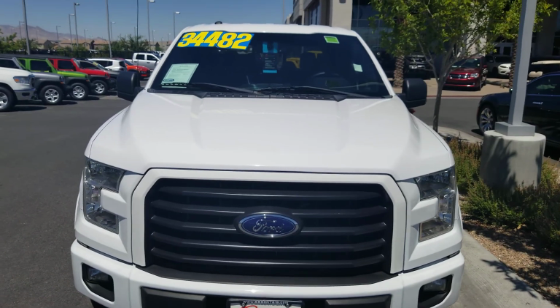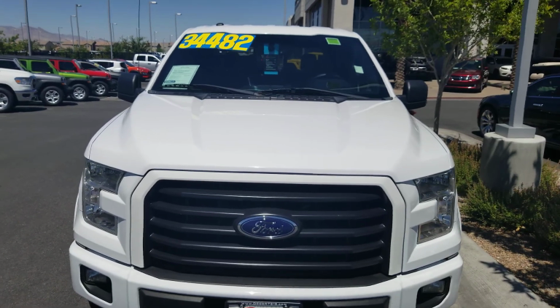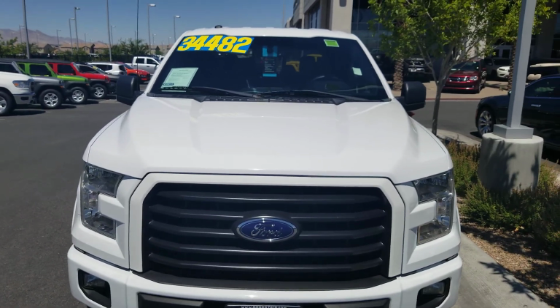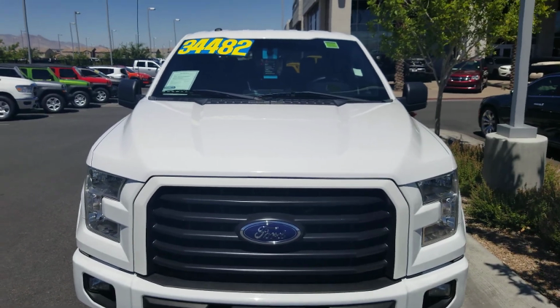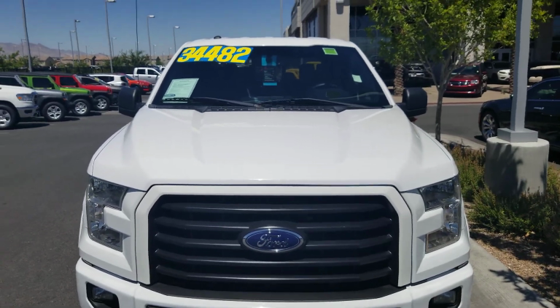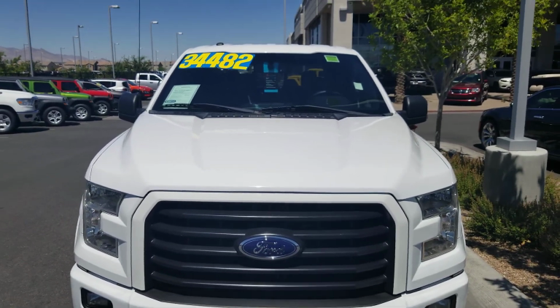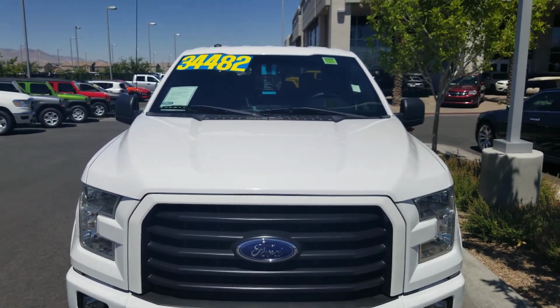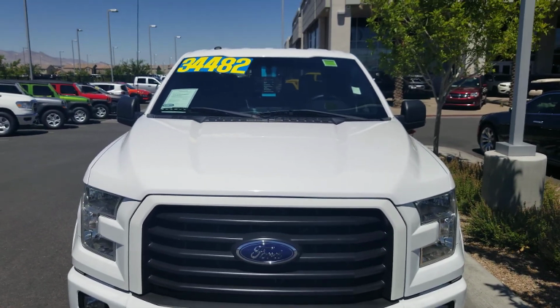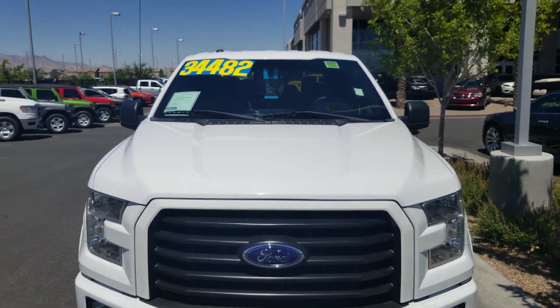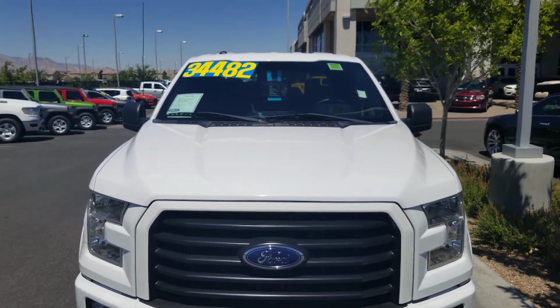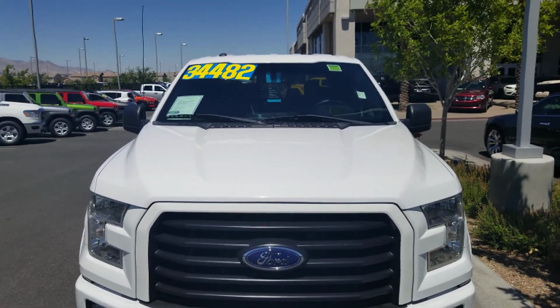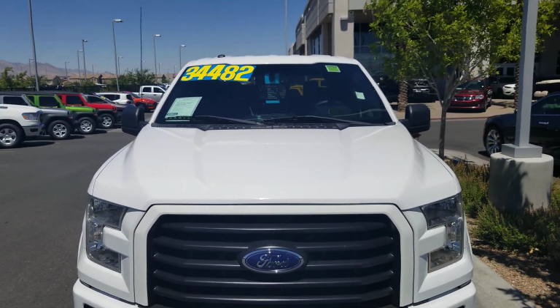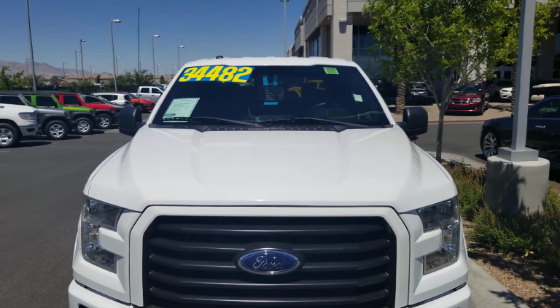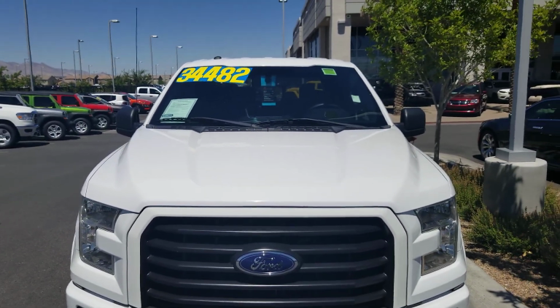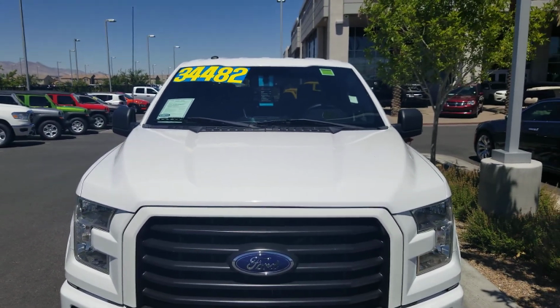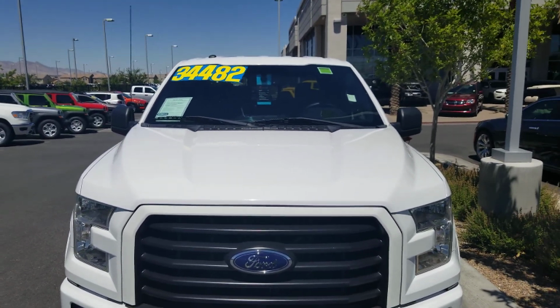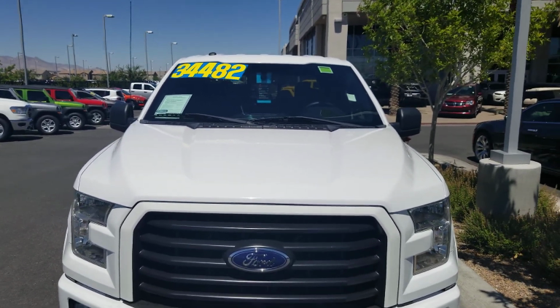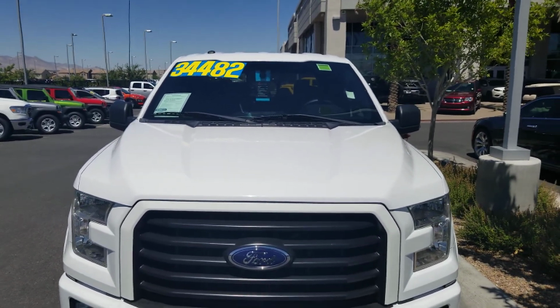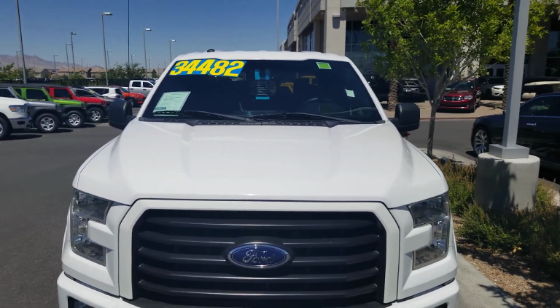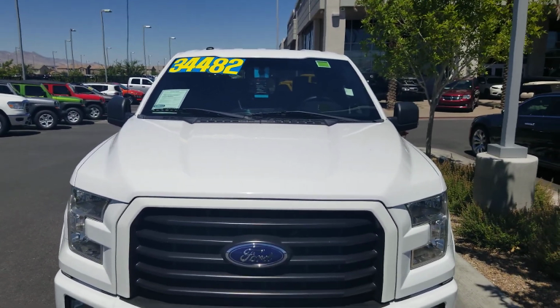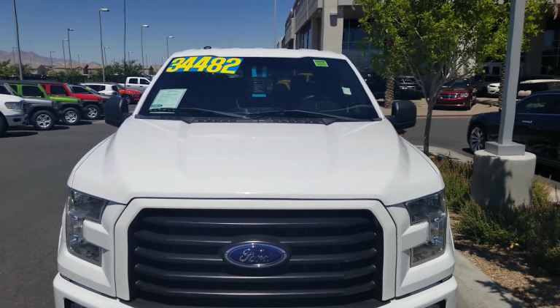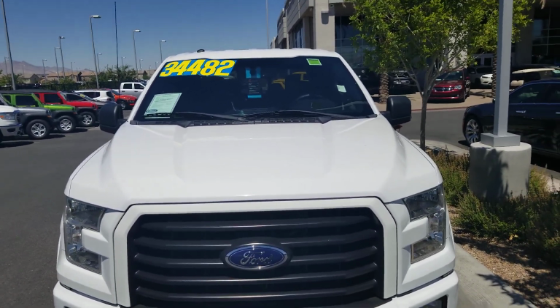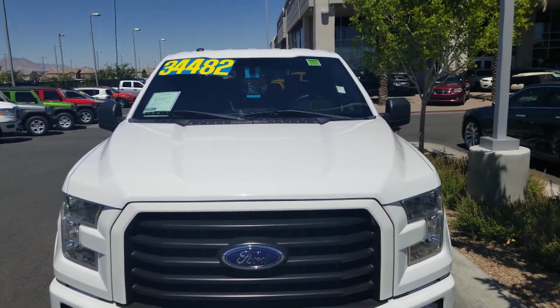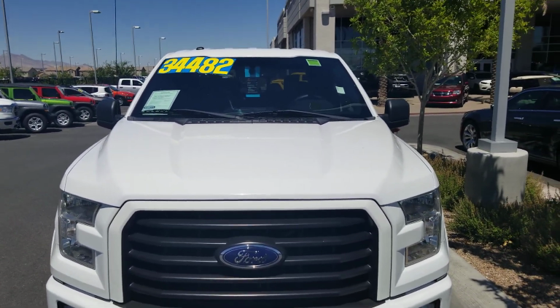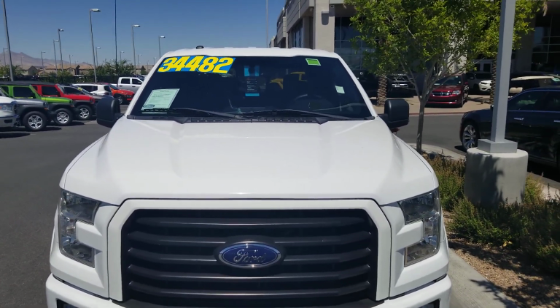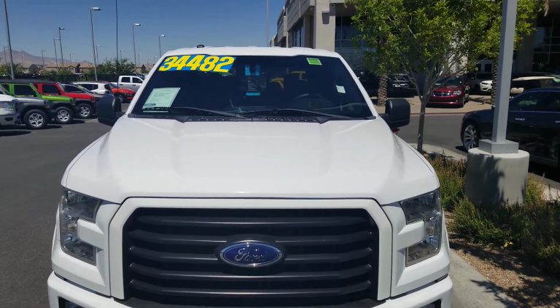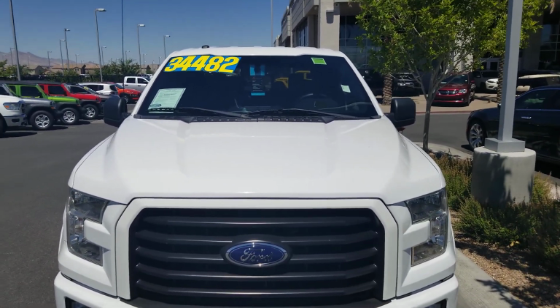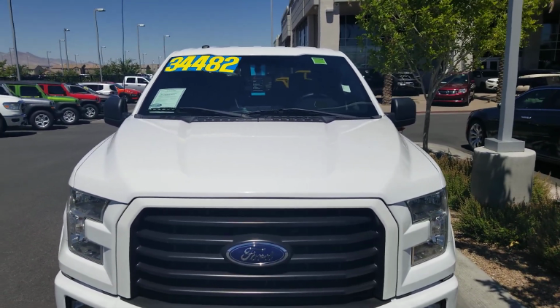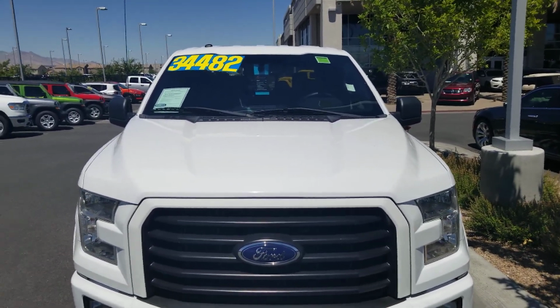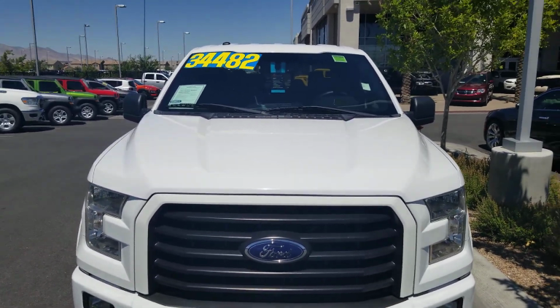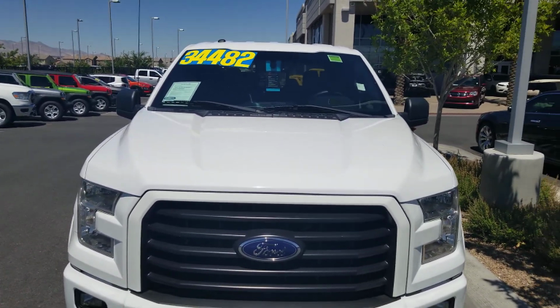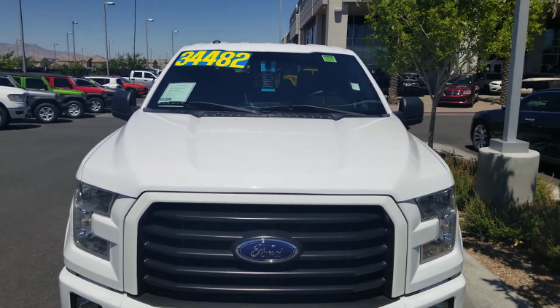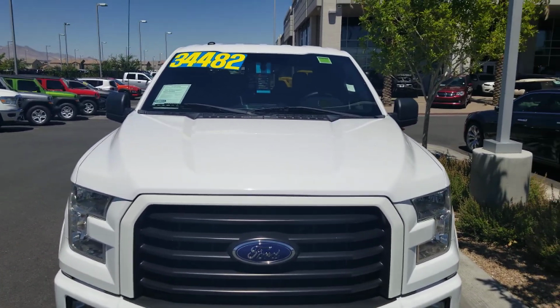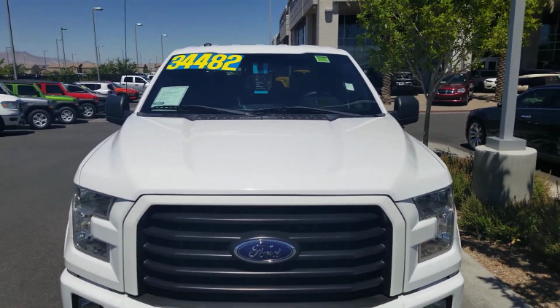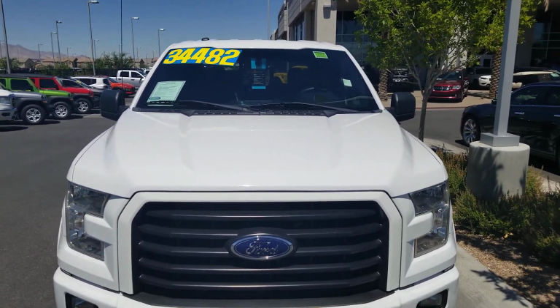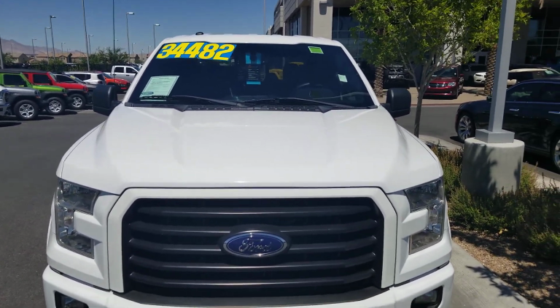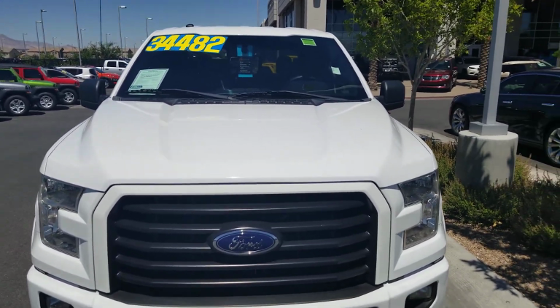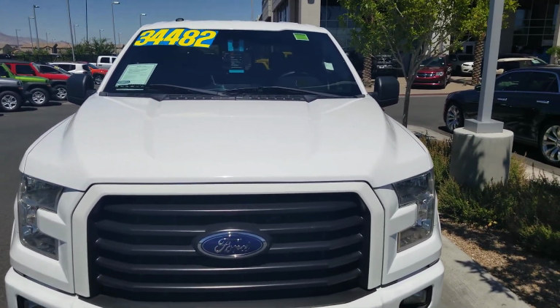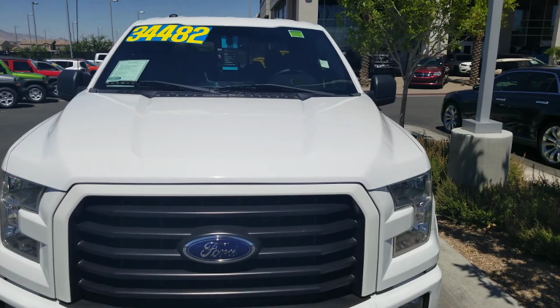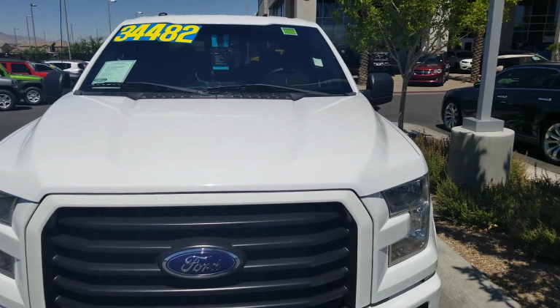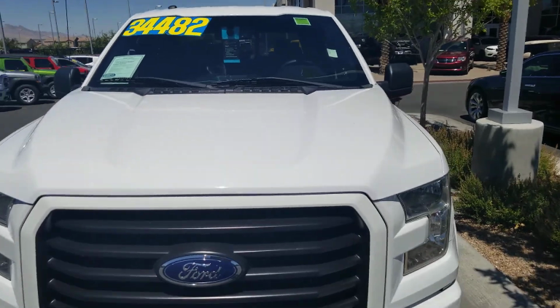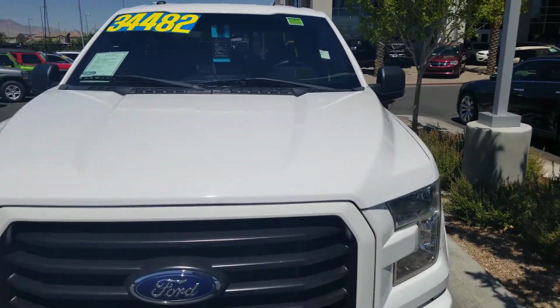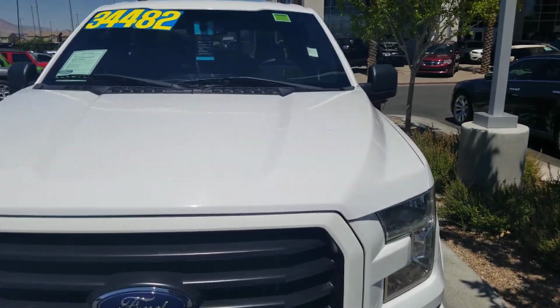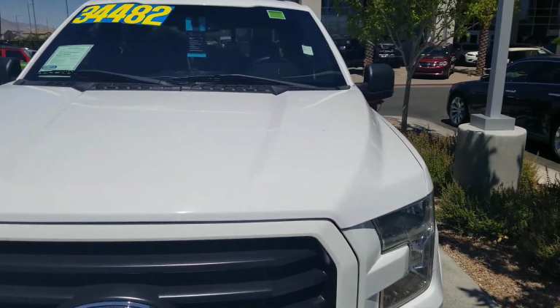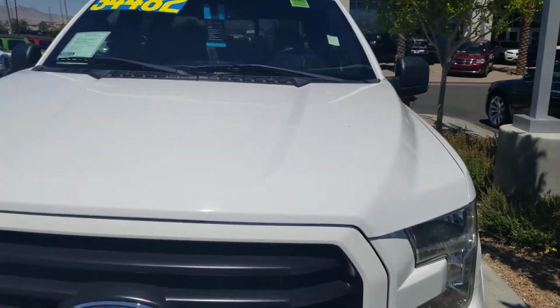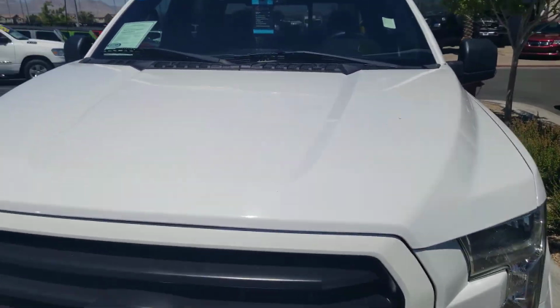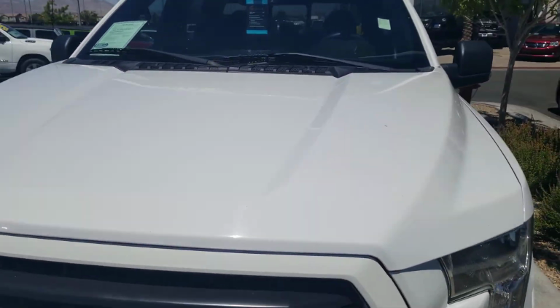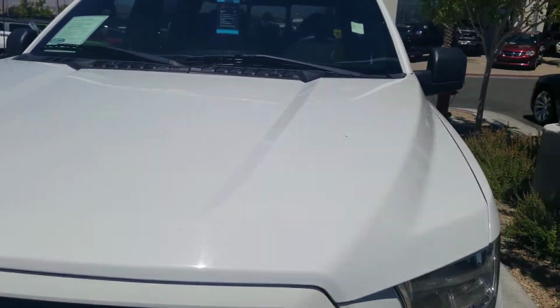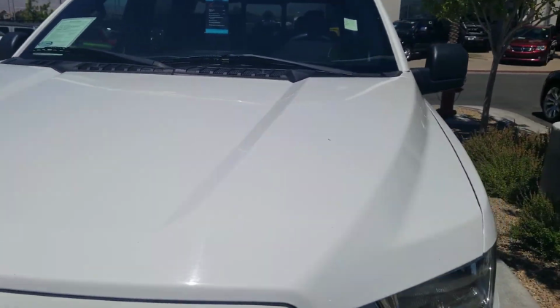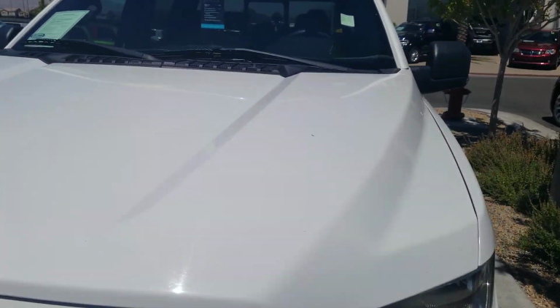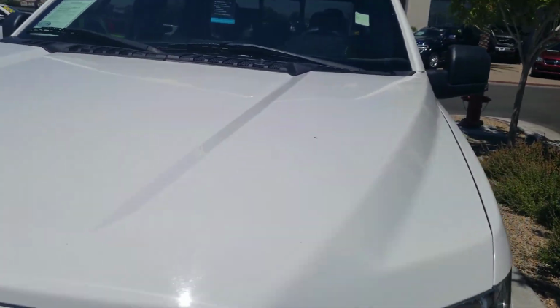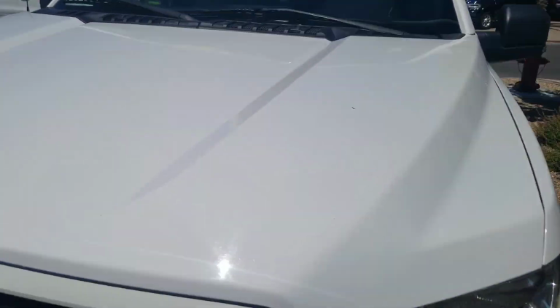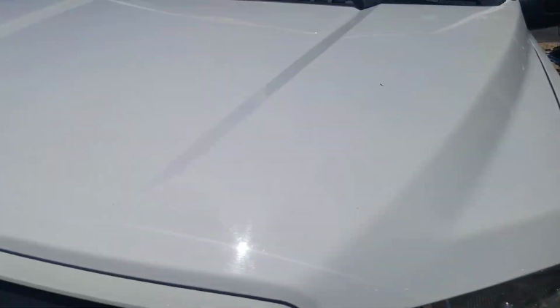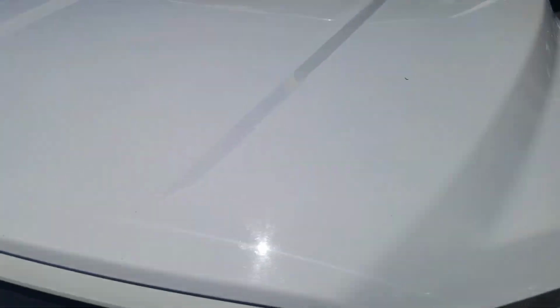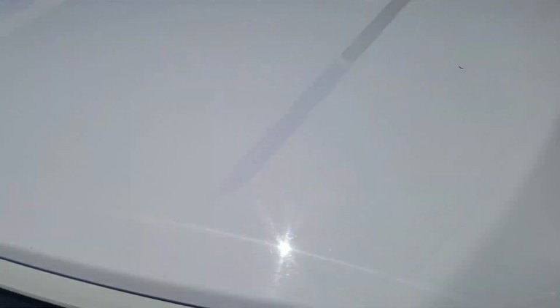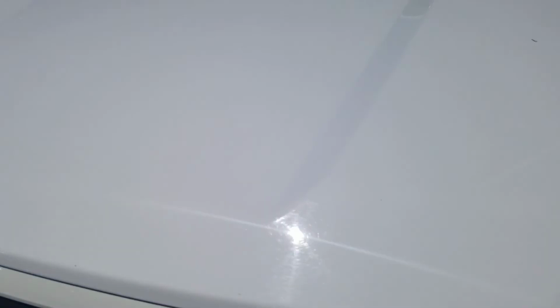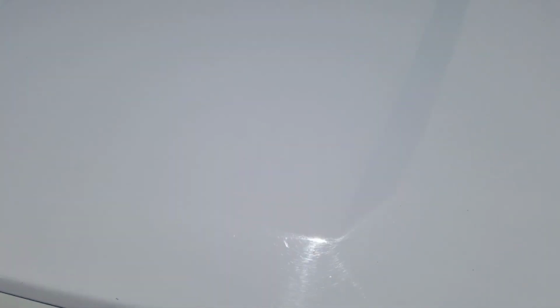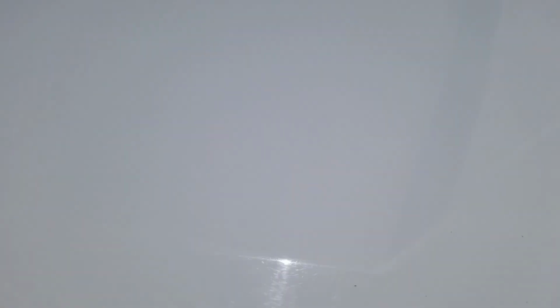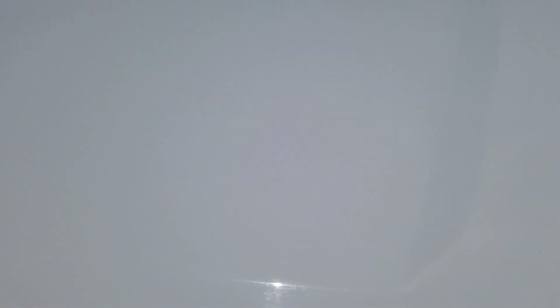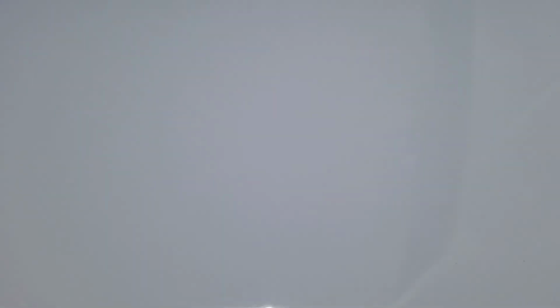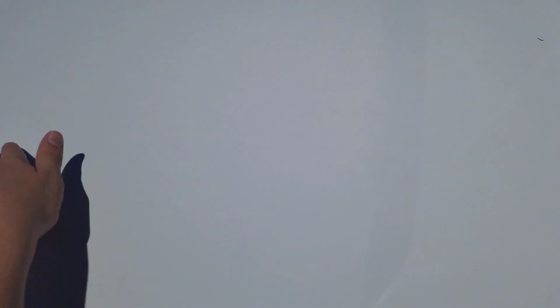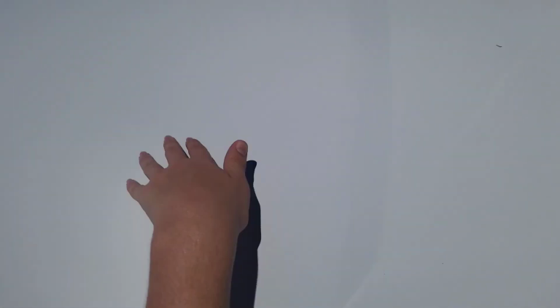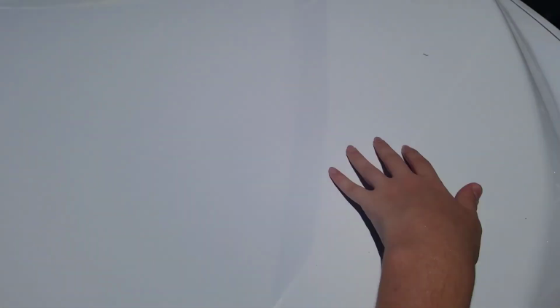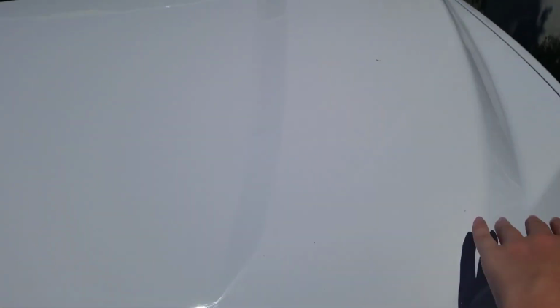Hello everyone. Welcome to Gage Car Reviews and today I'm reviewing this 2016 Ford F-150, starting off the hood.